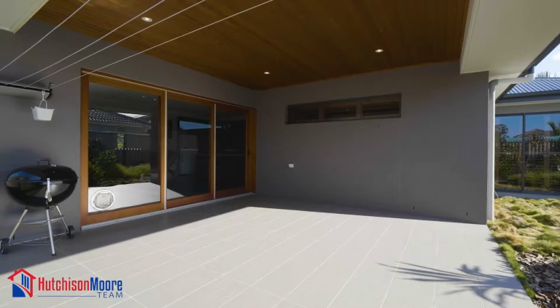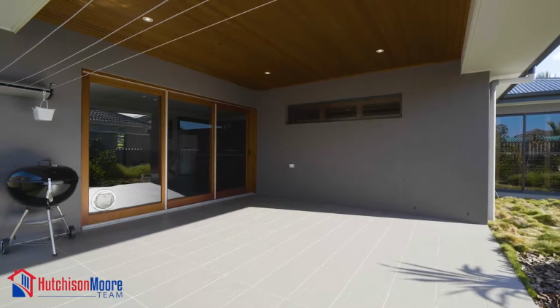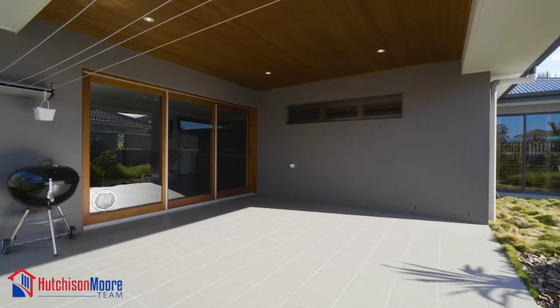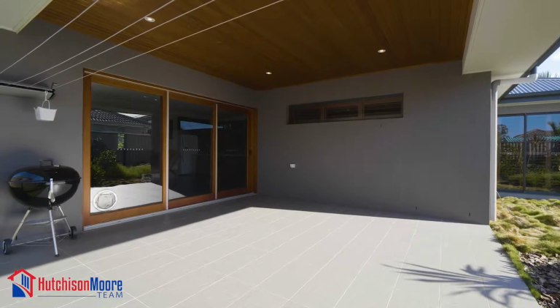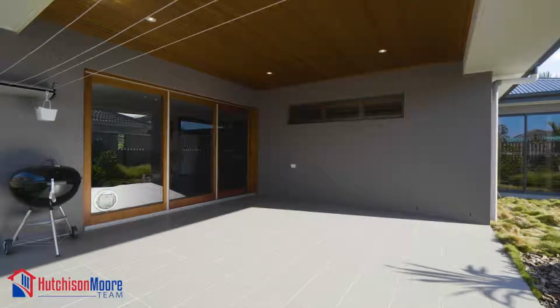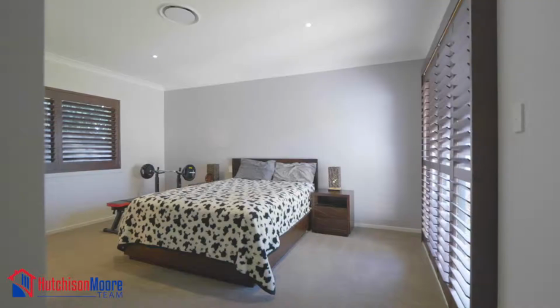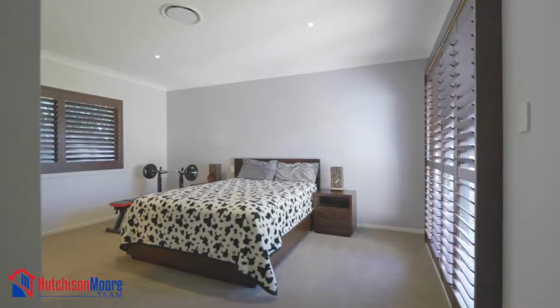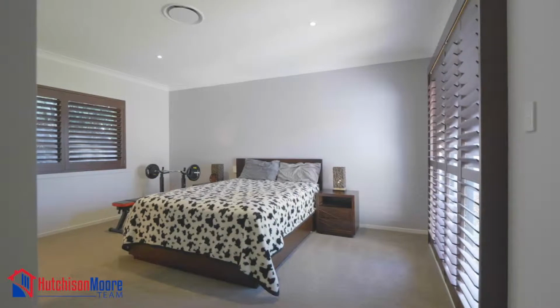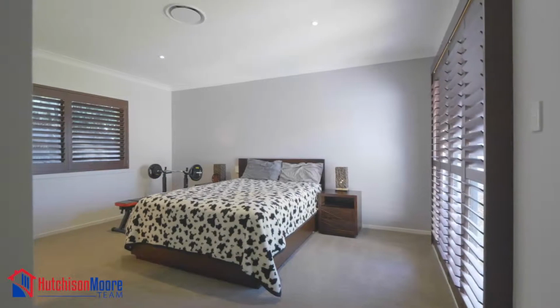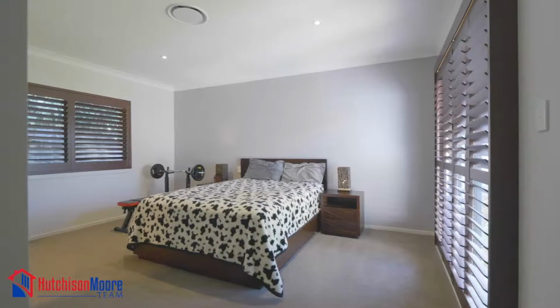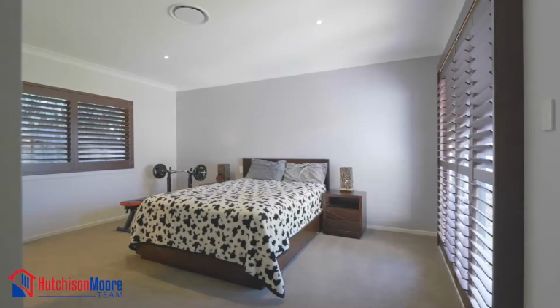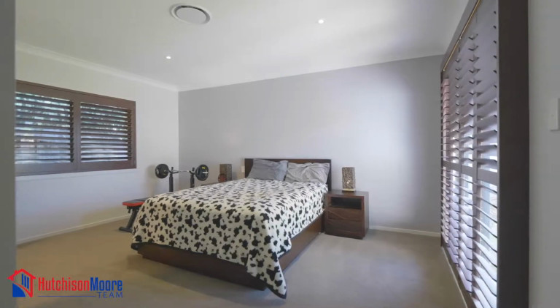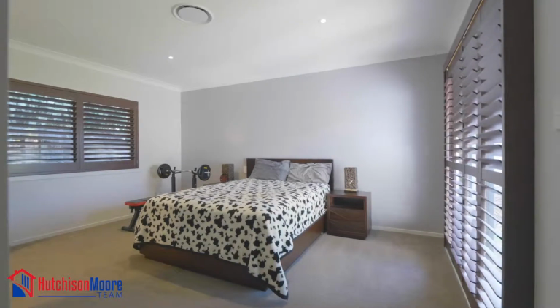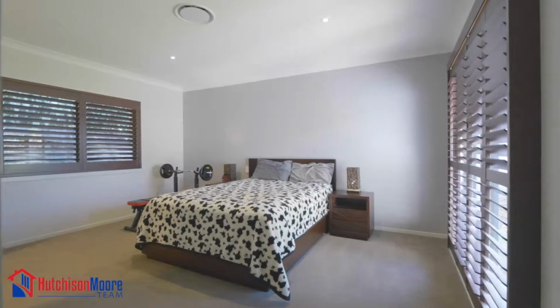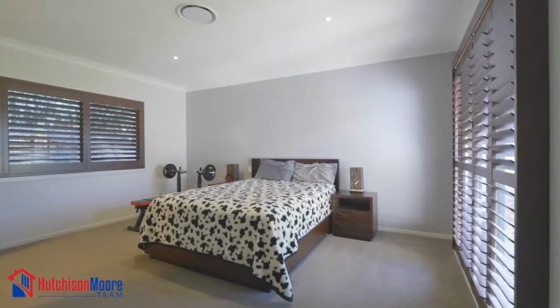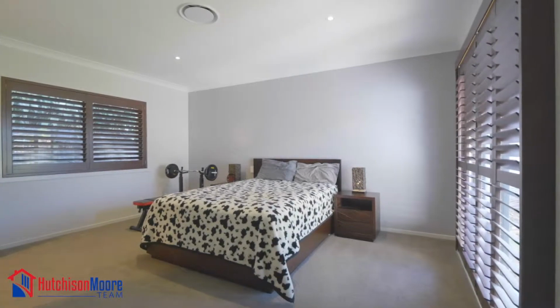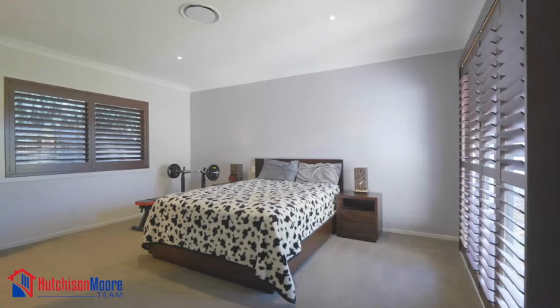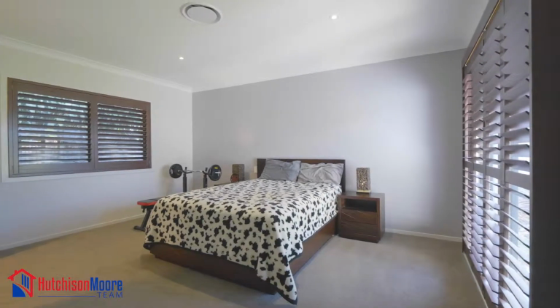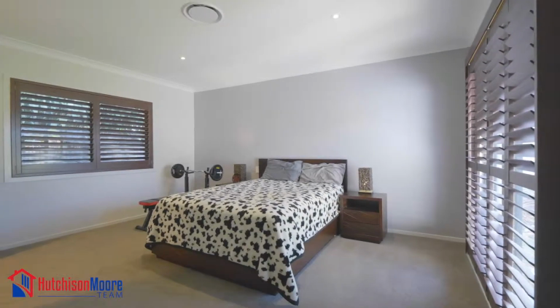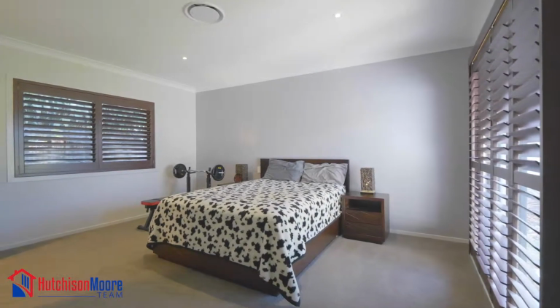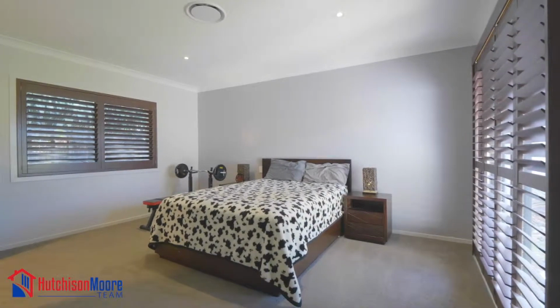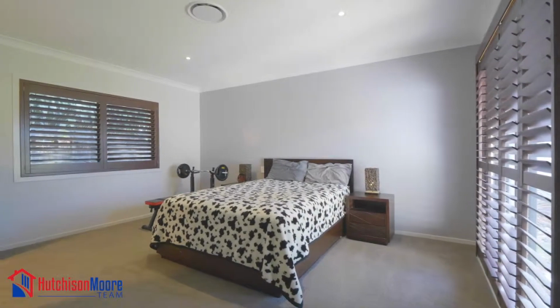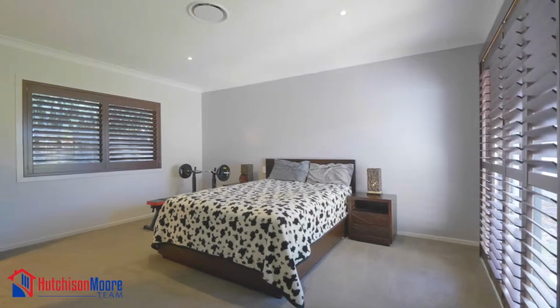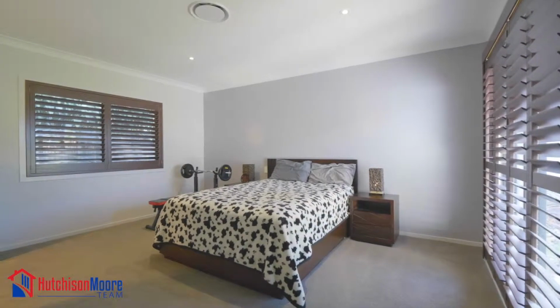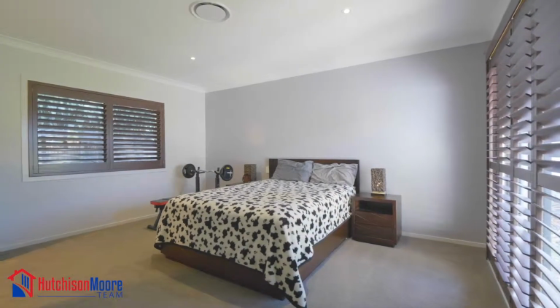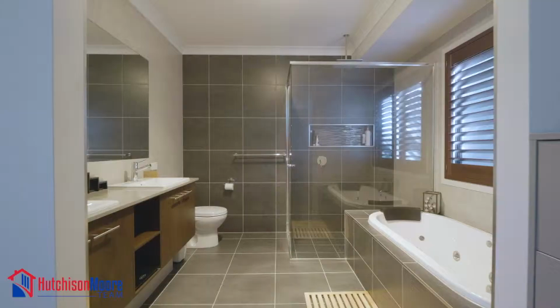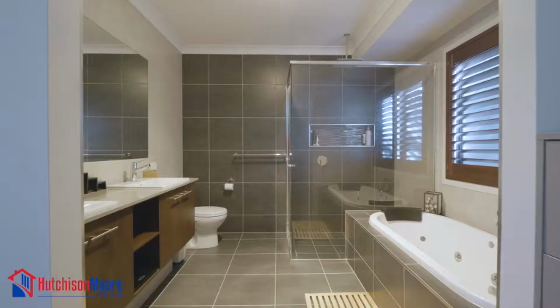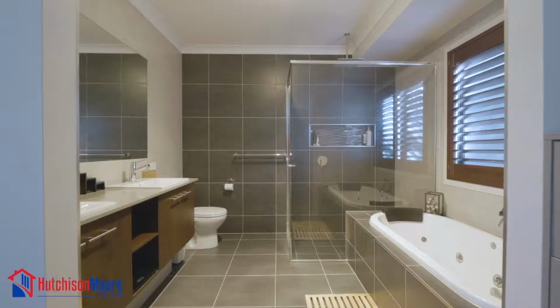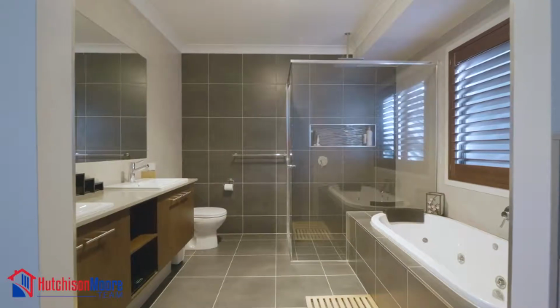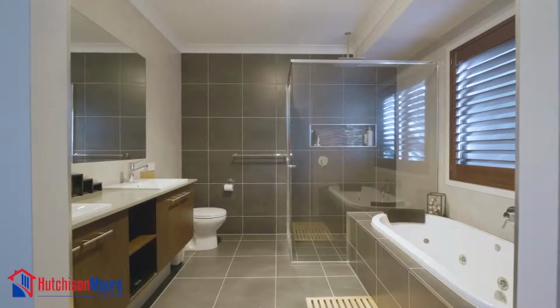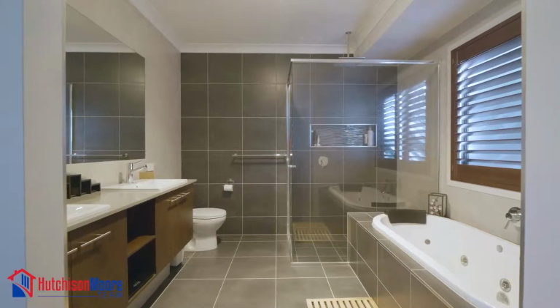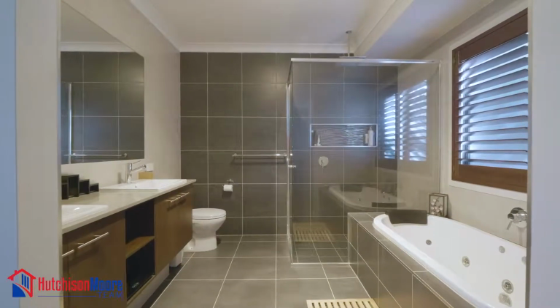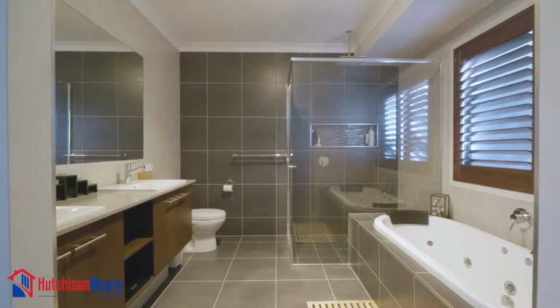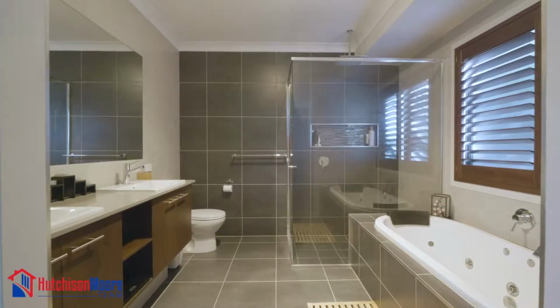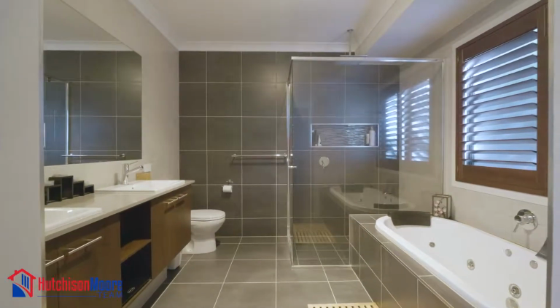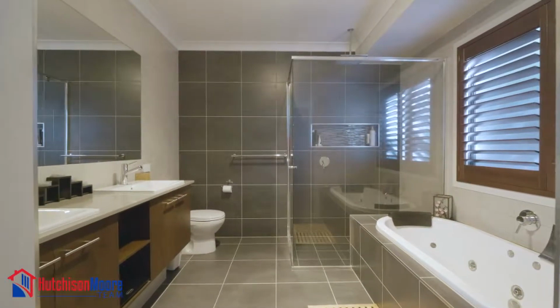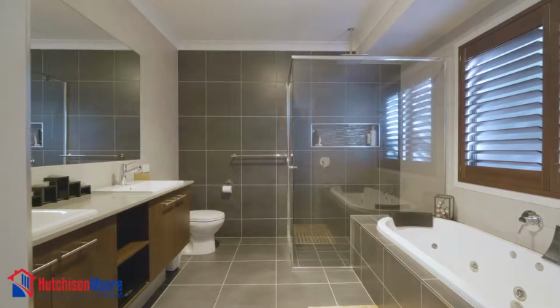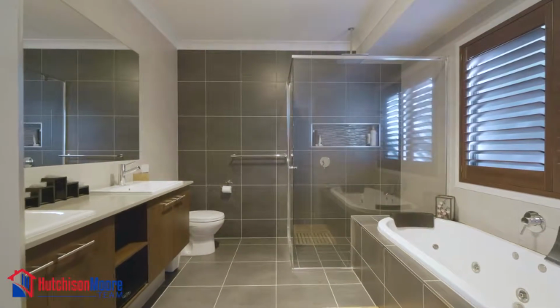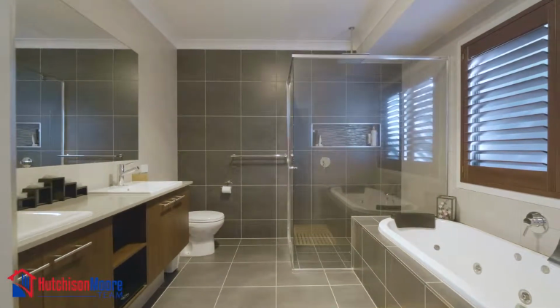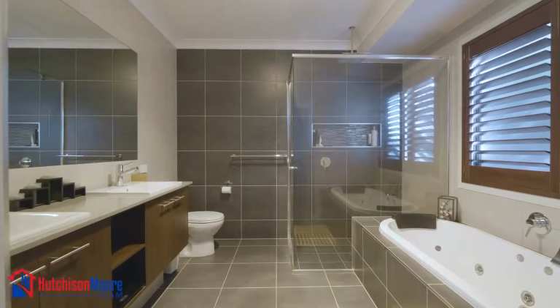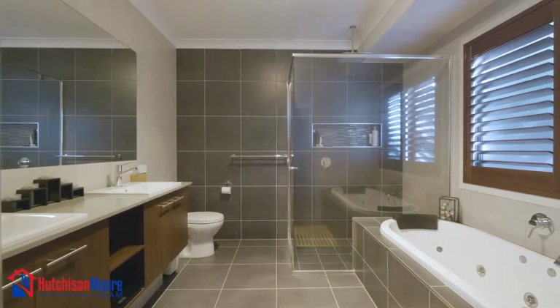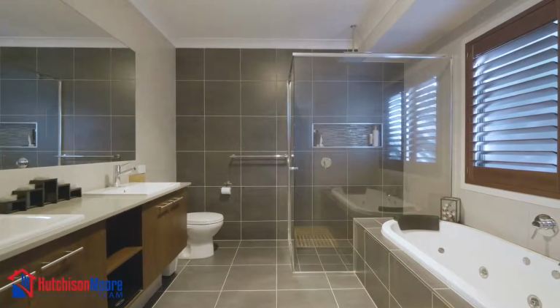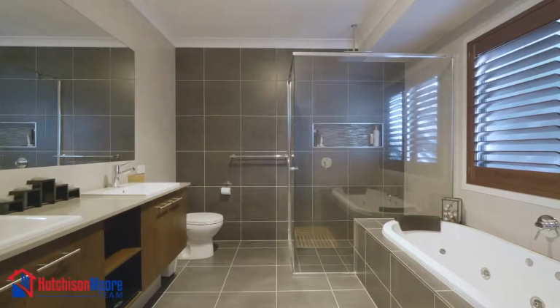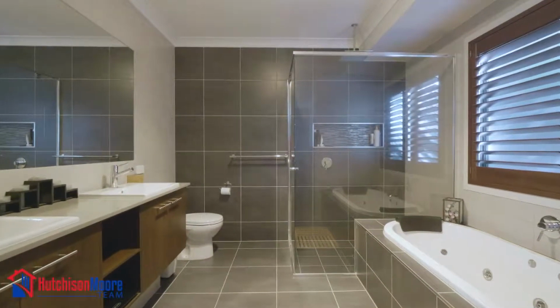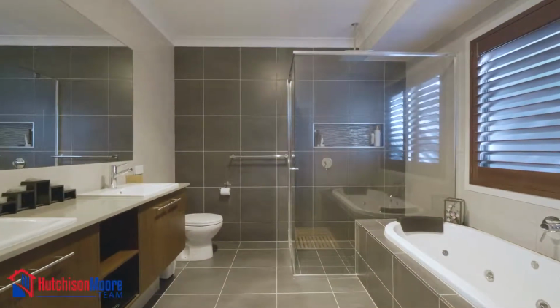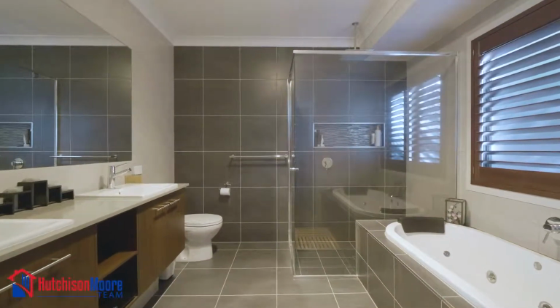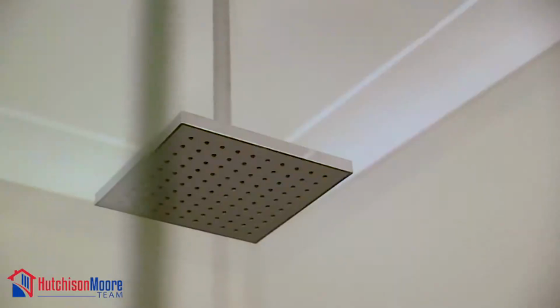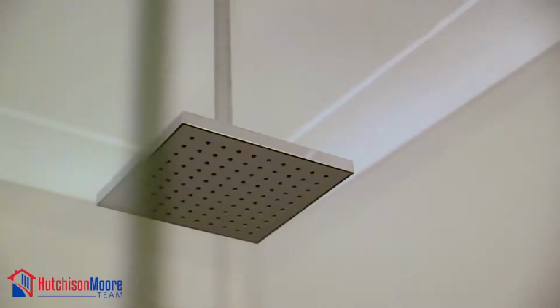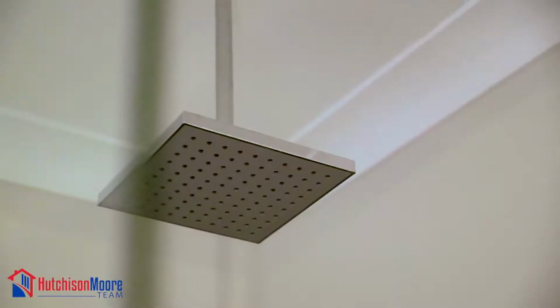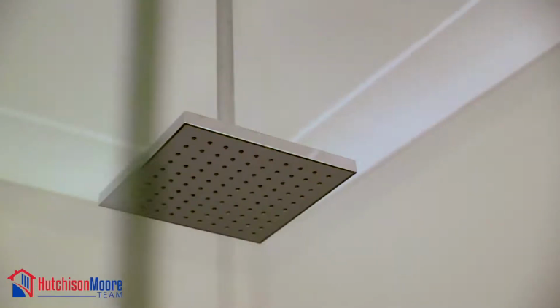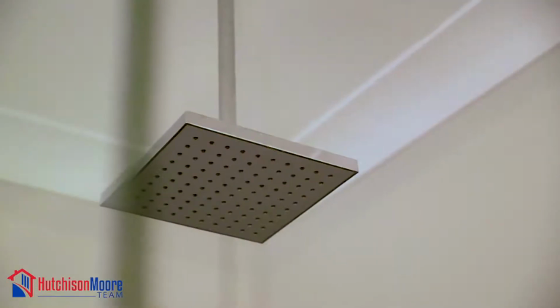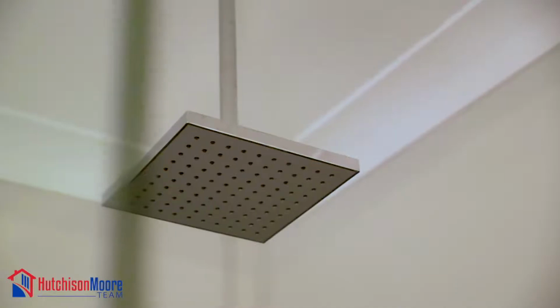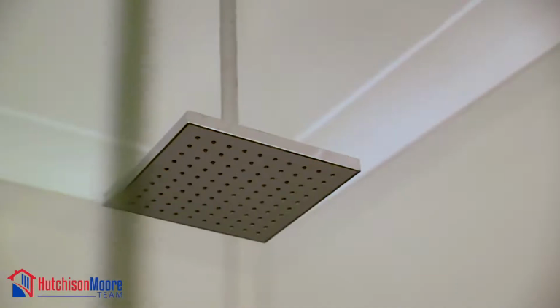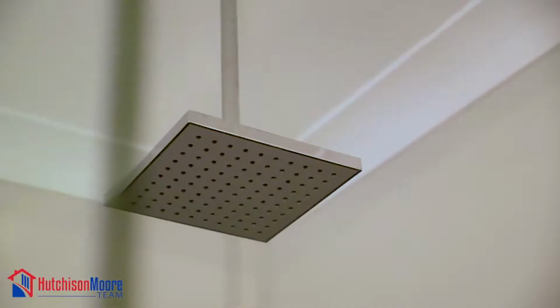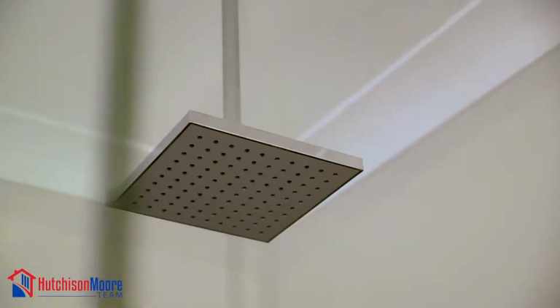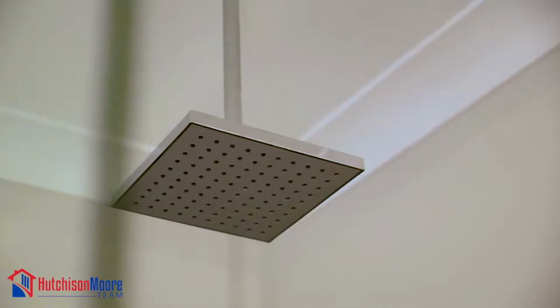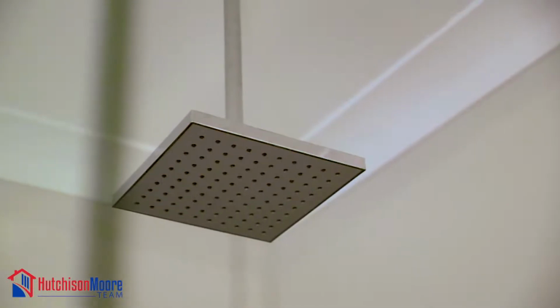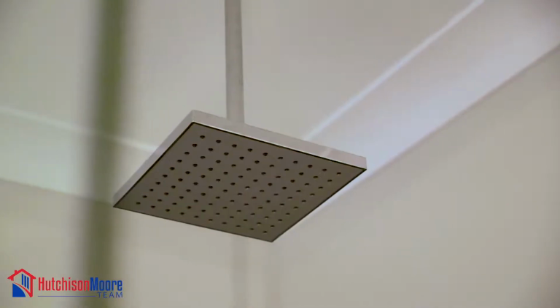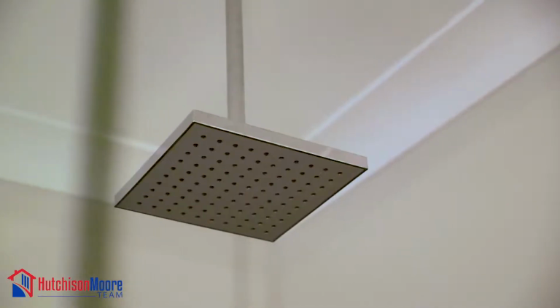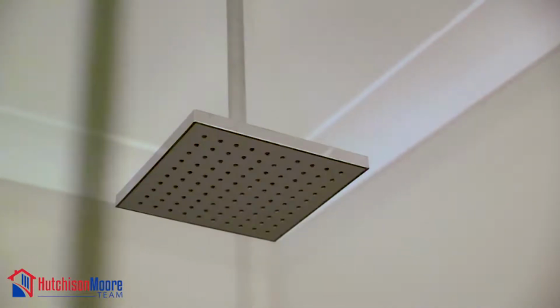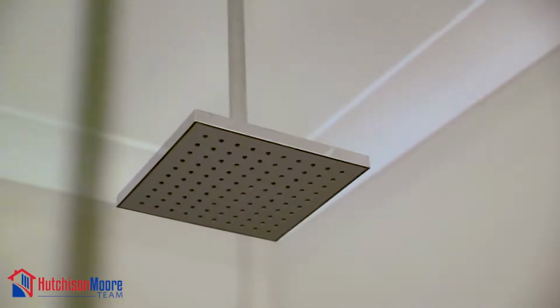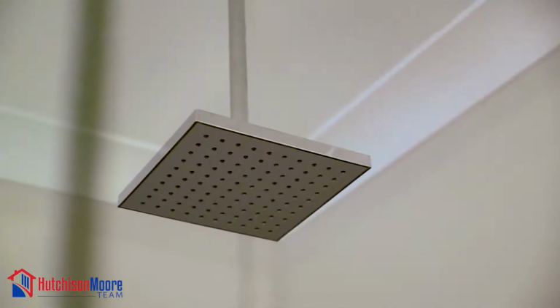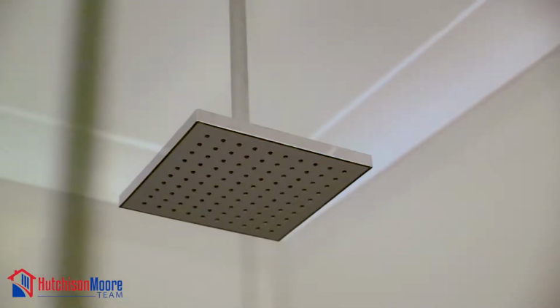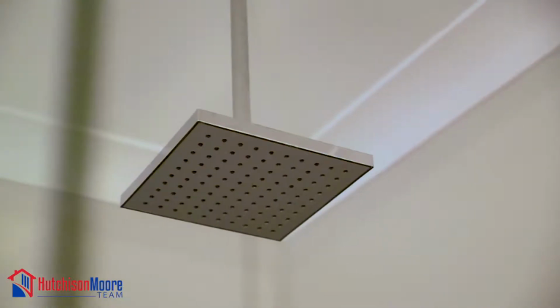Additional features include a master bedroom with ensuite that also has stone benchtops, a spa bath, shower and dual vanities.